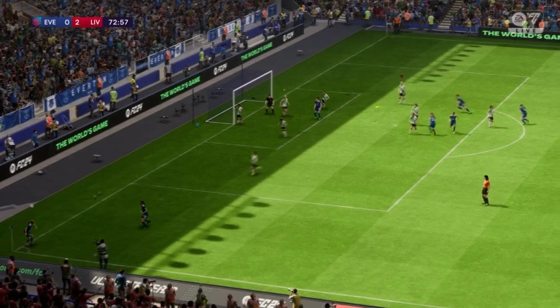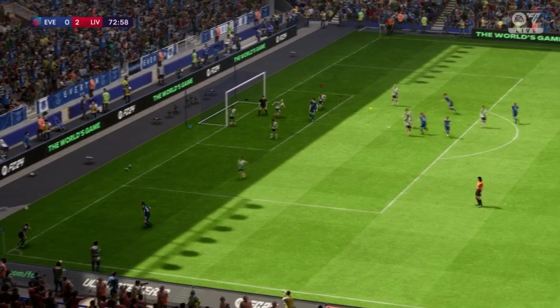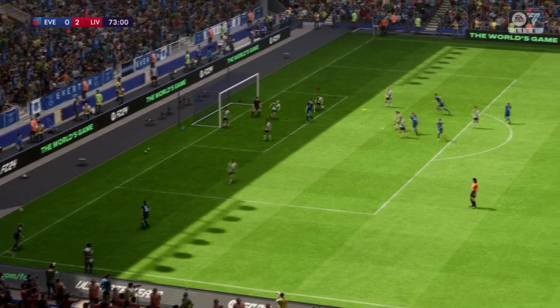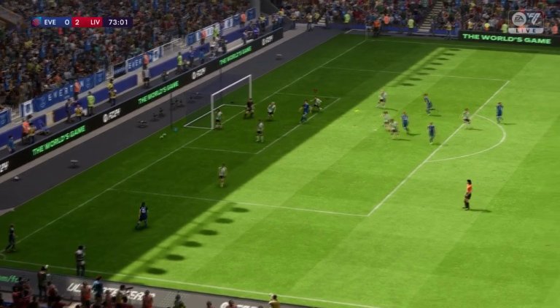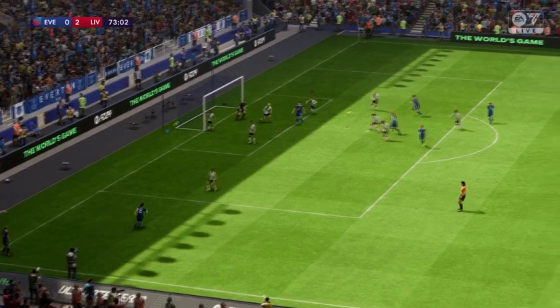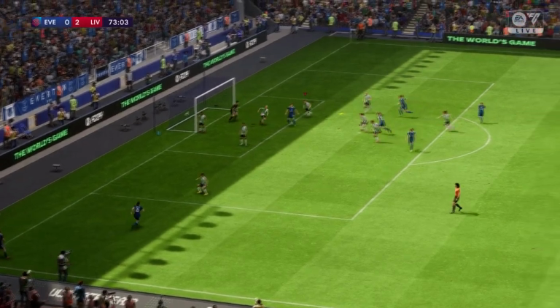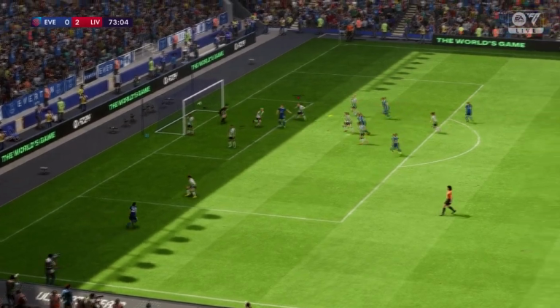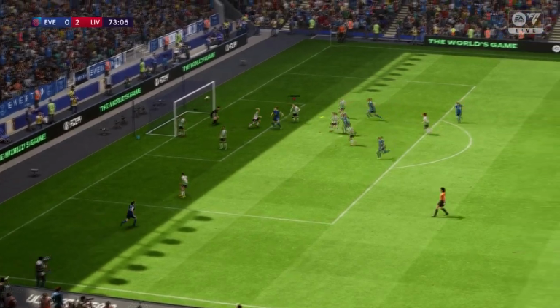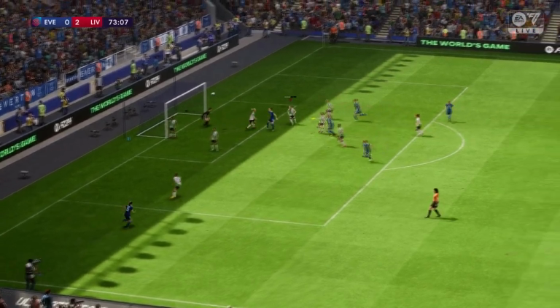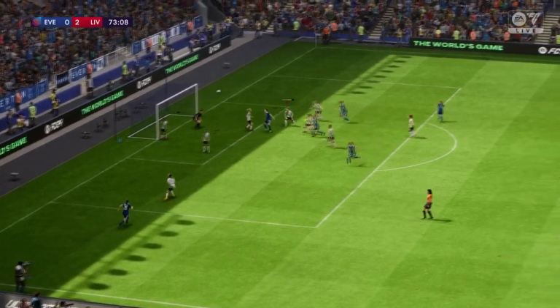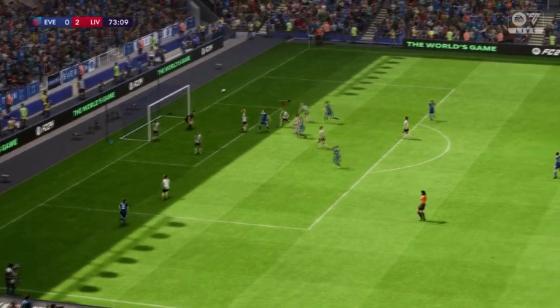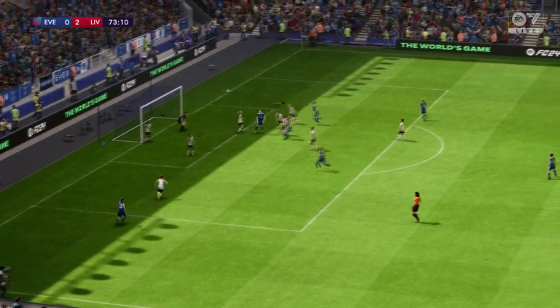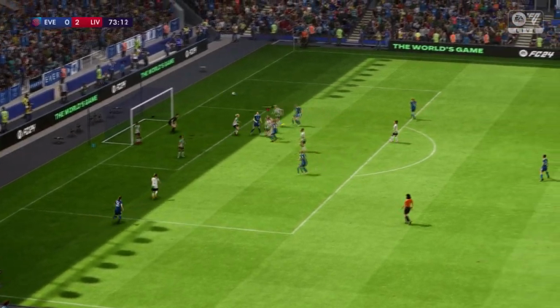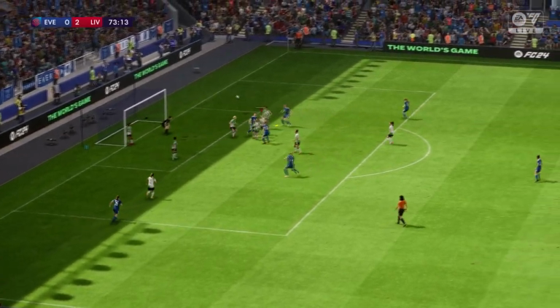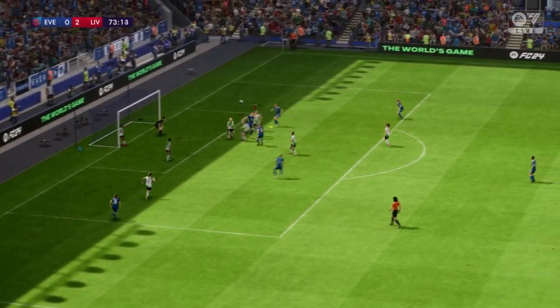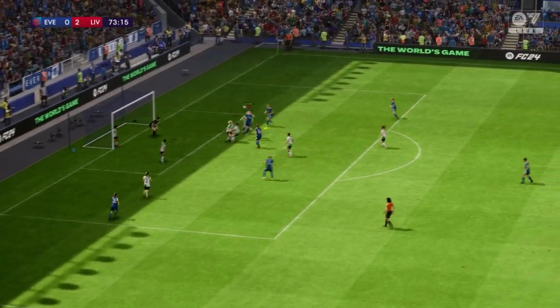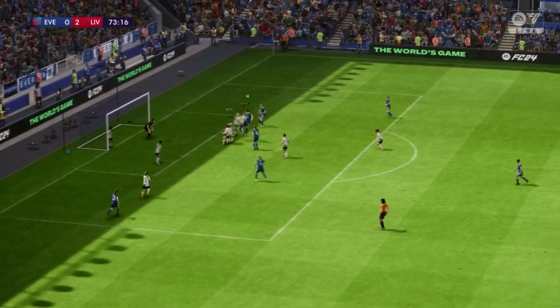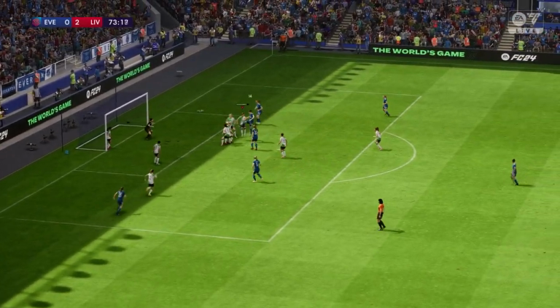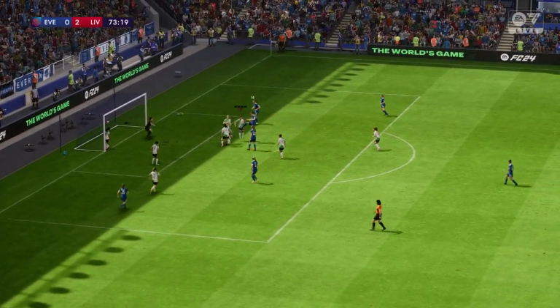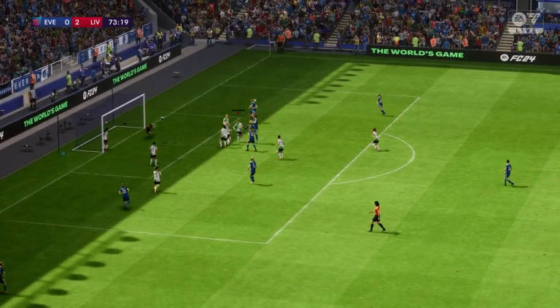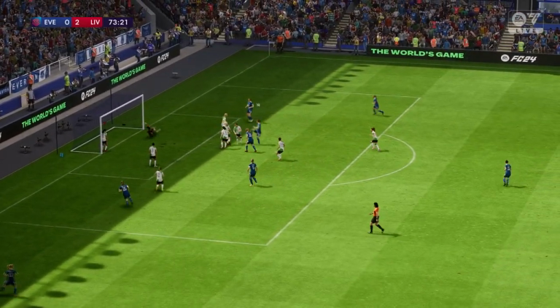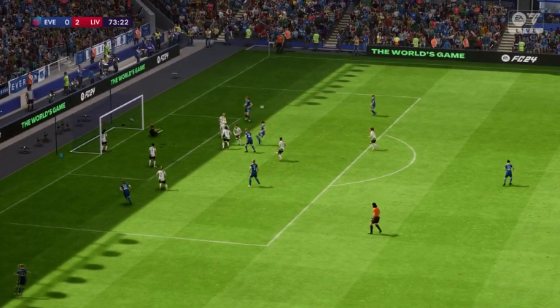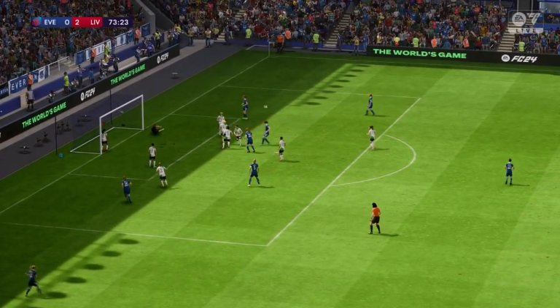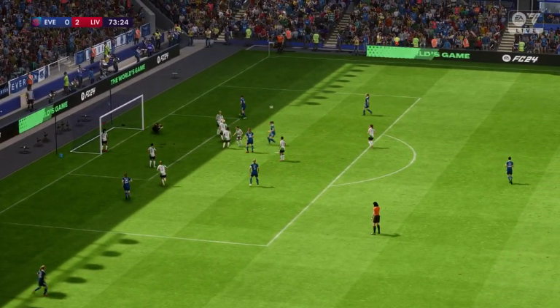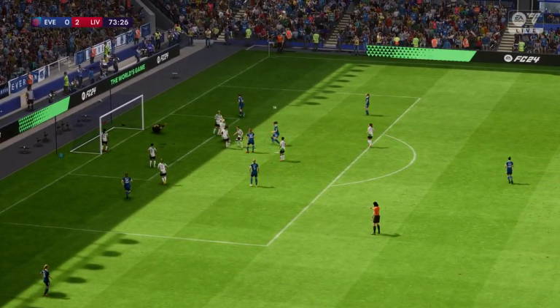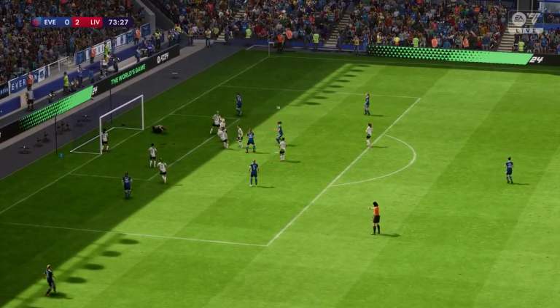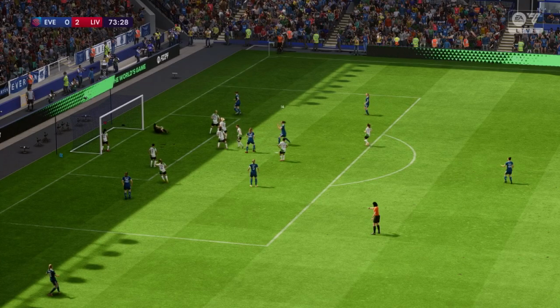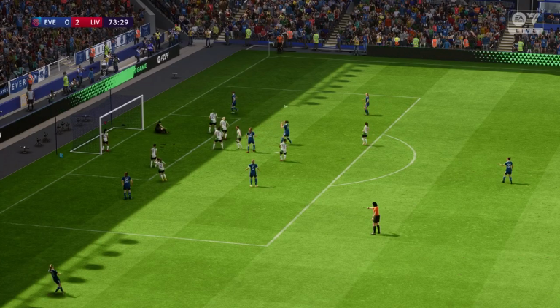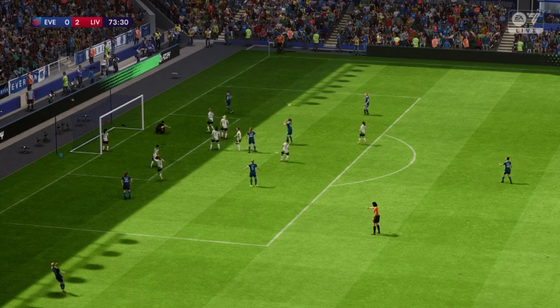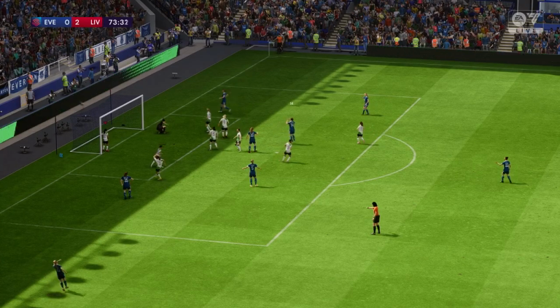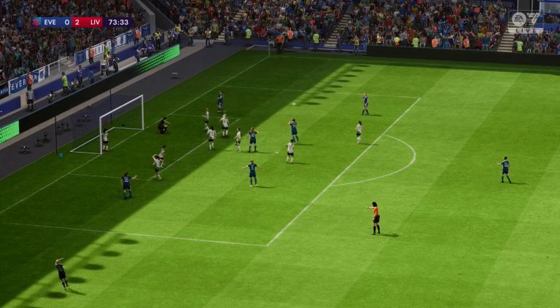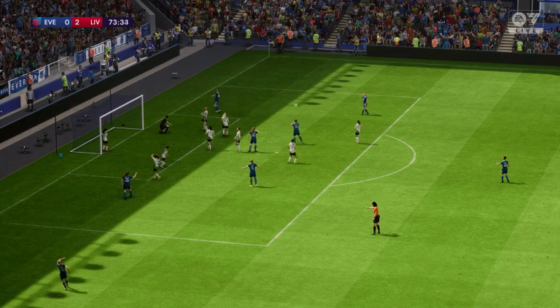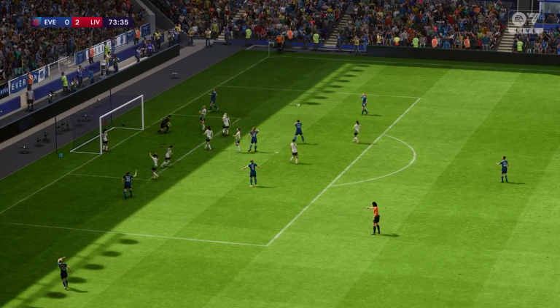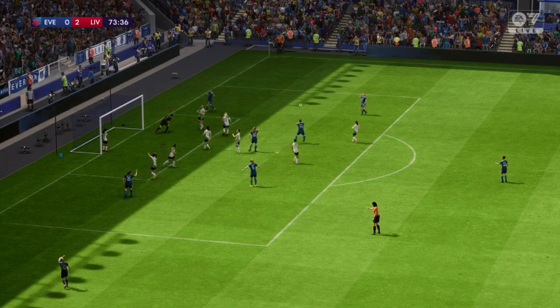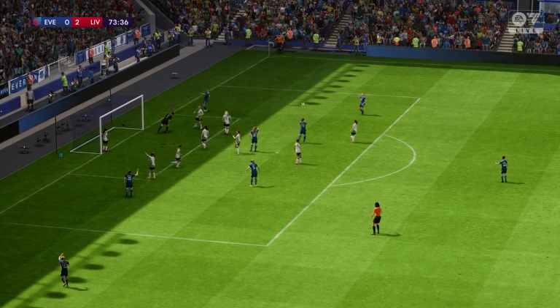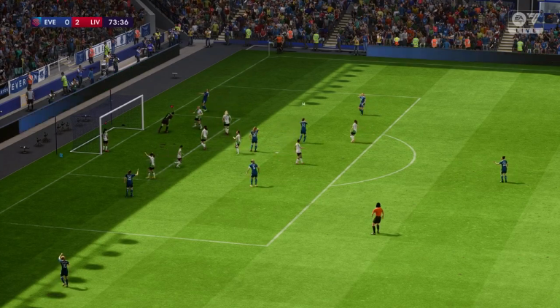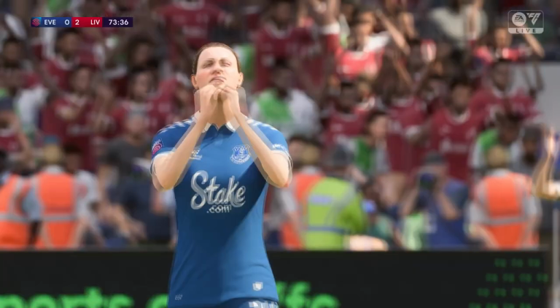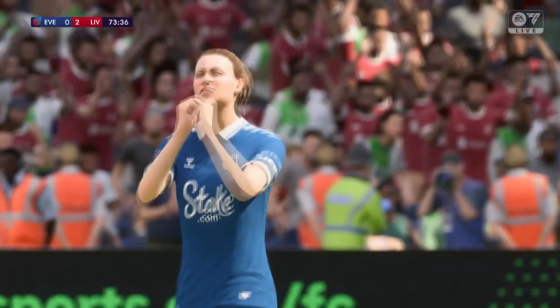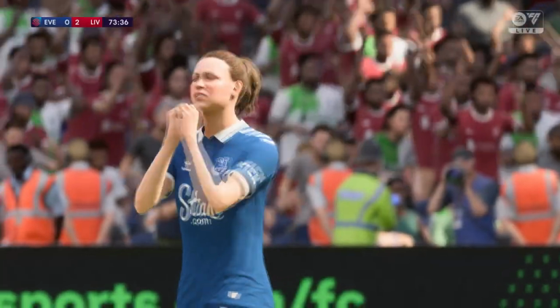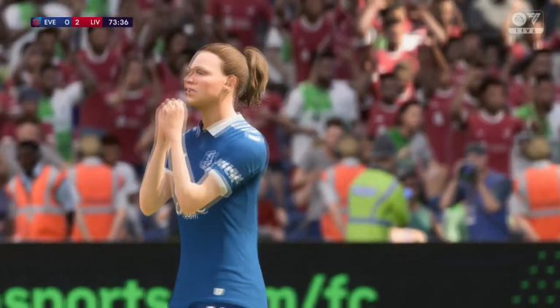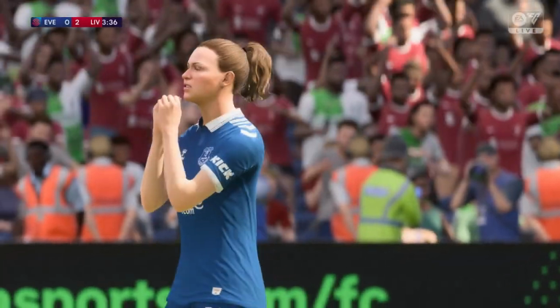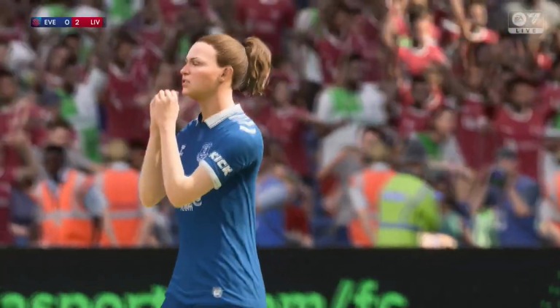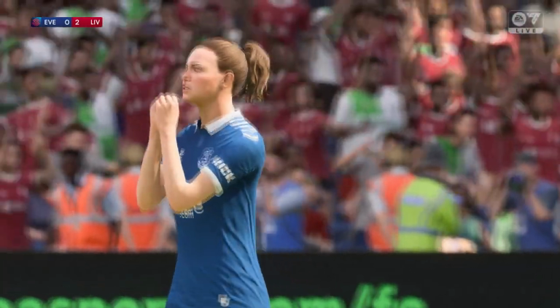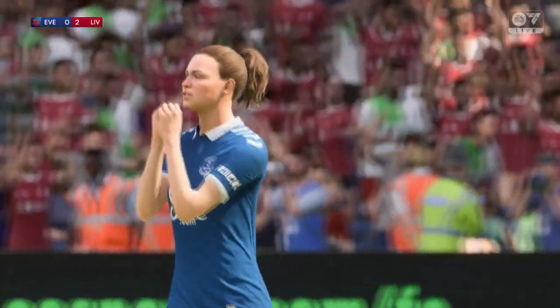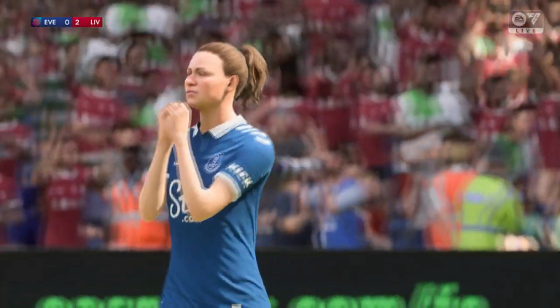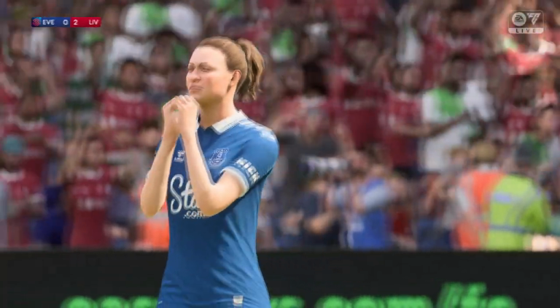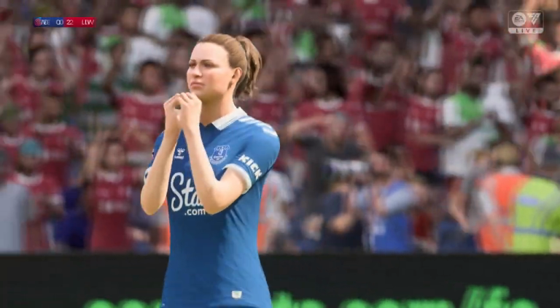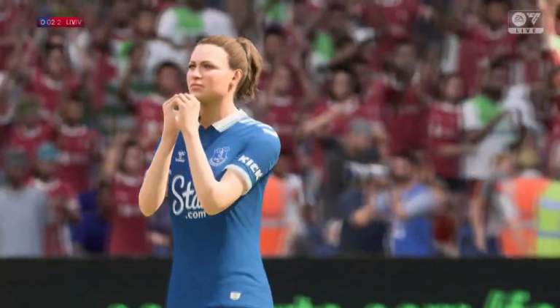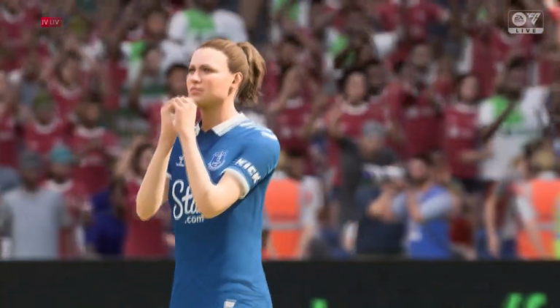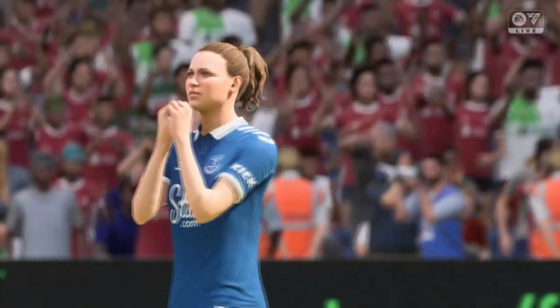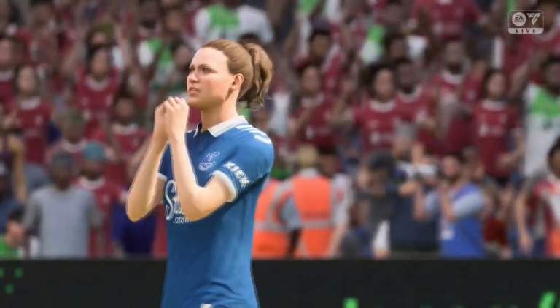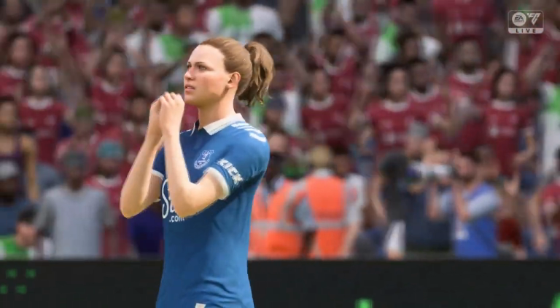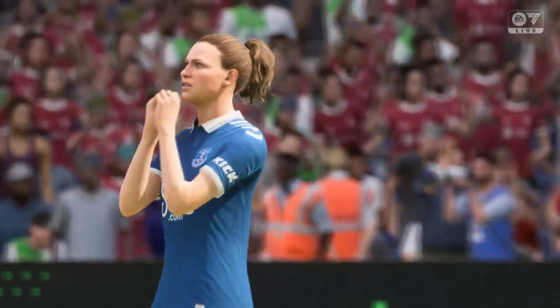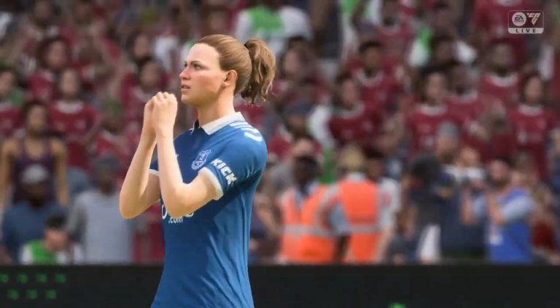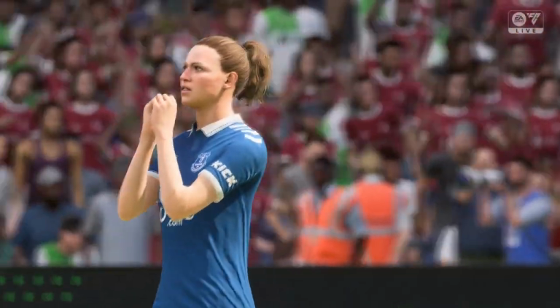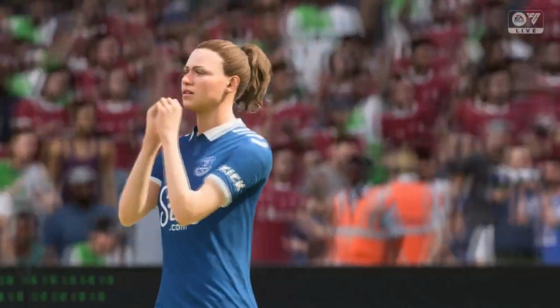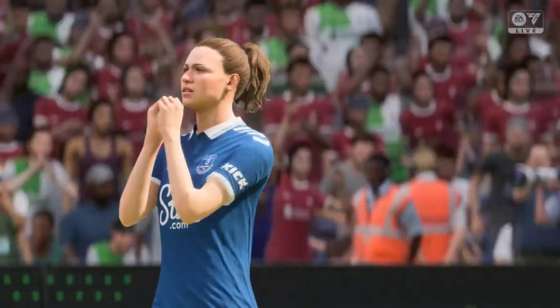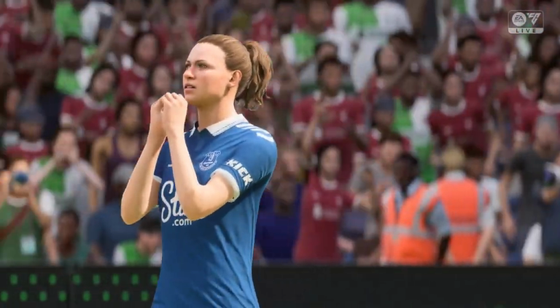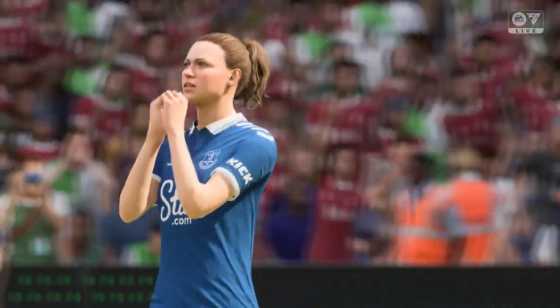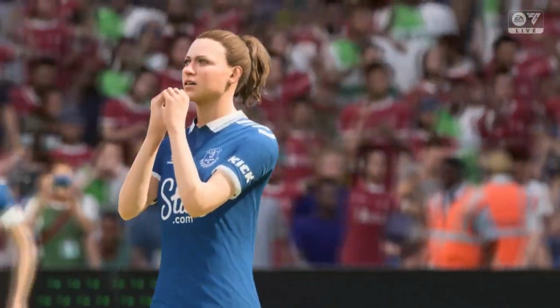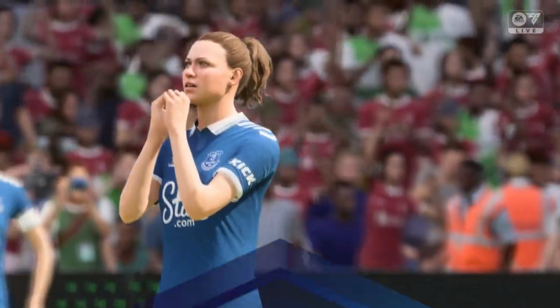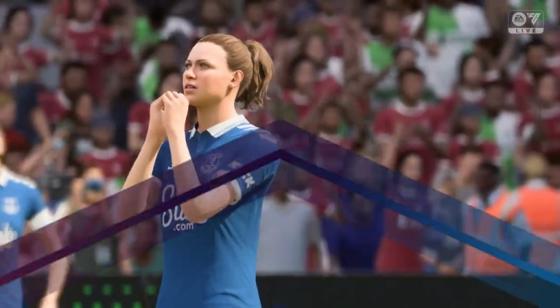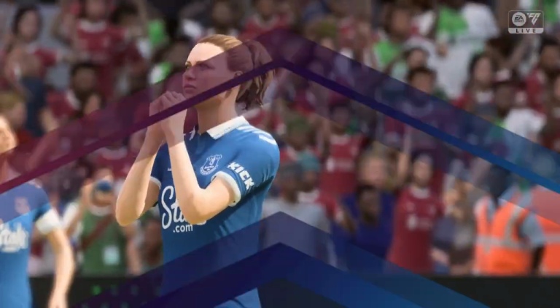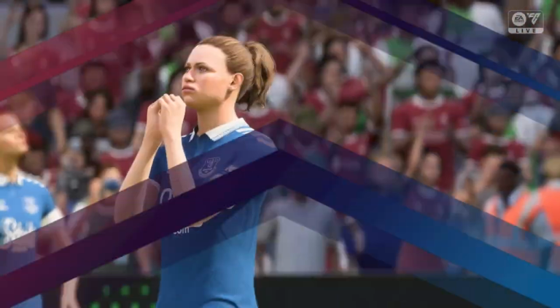Can someone get on the end of this? Opting for power over placement, but not the desired result.